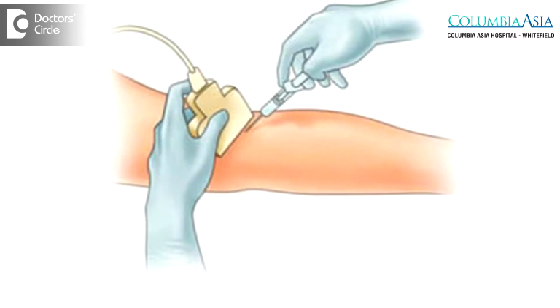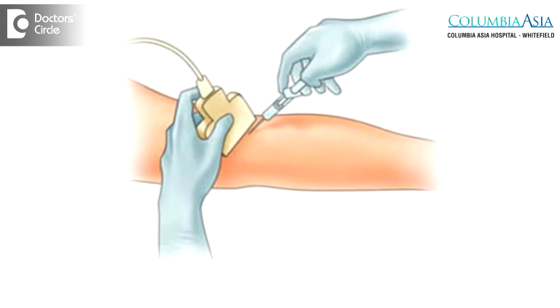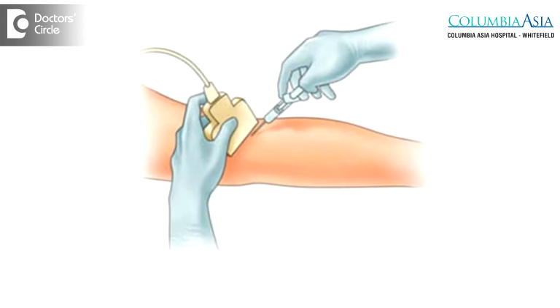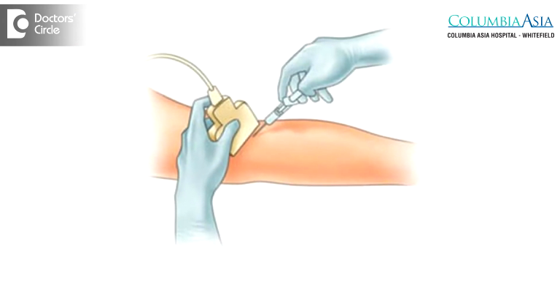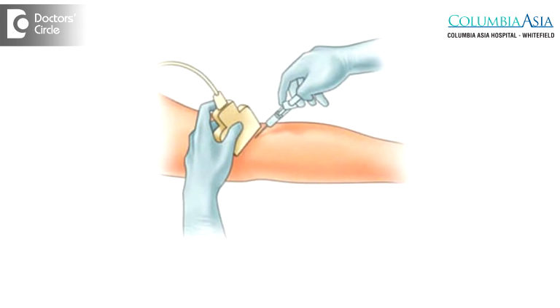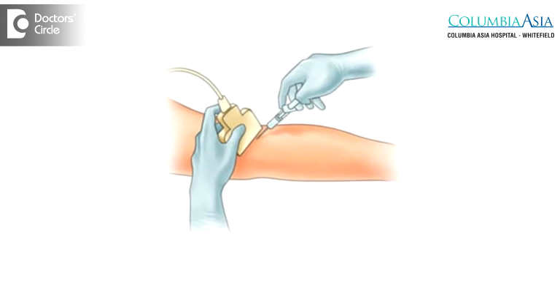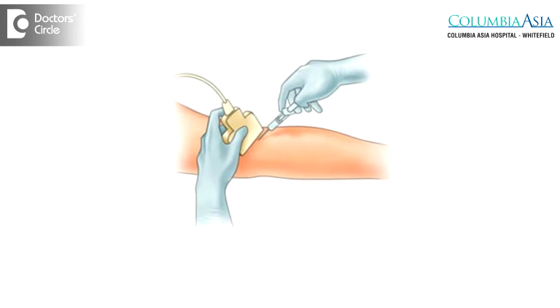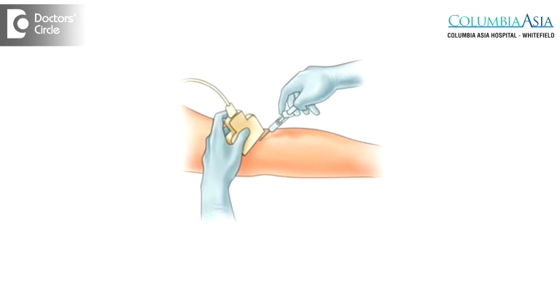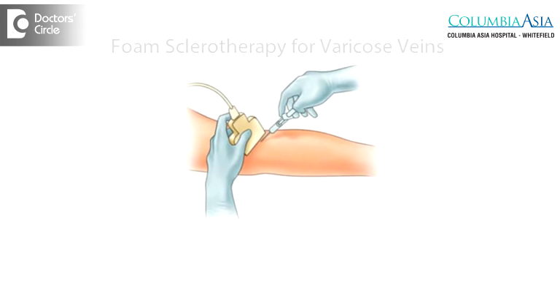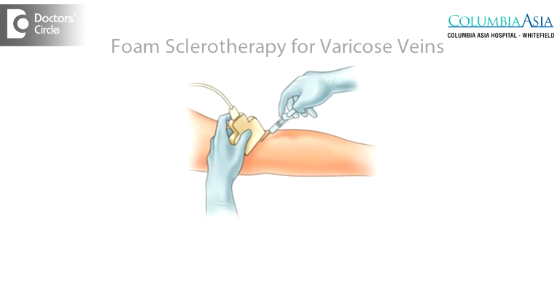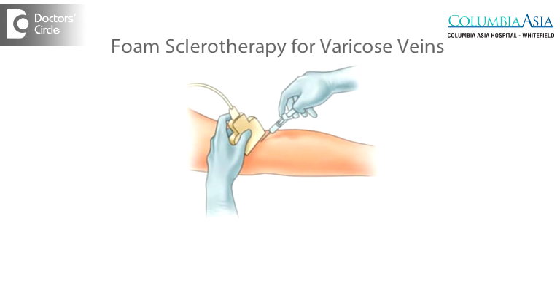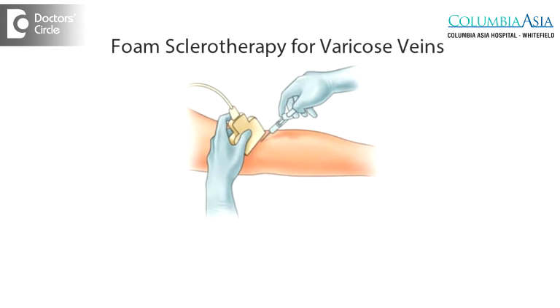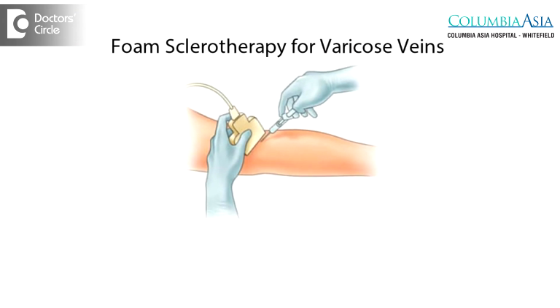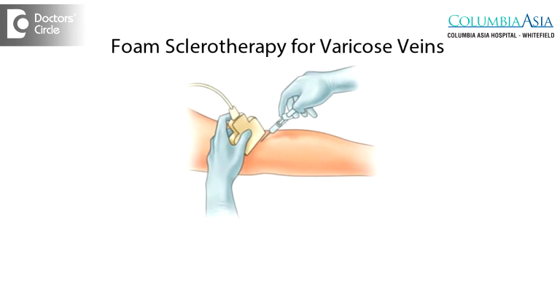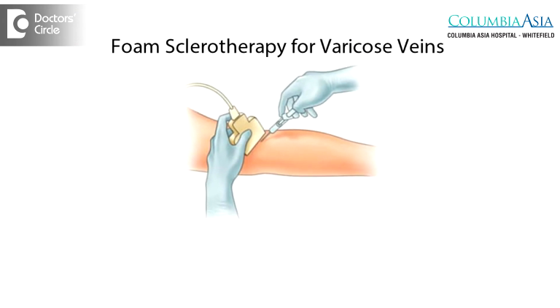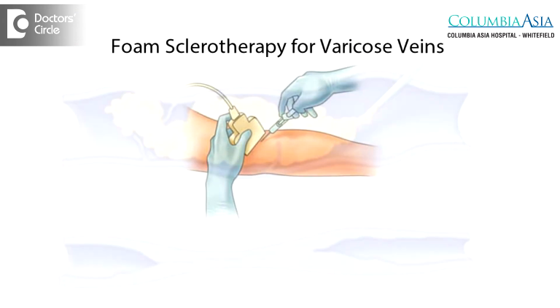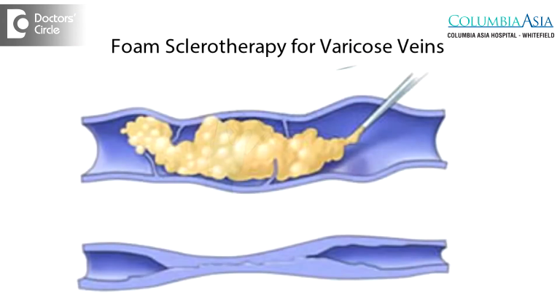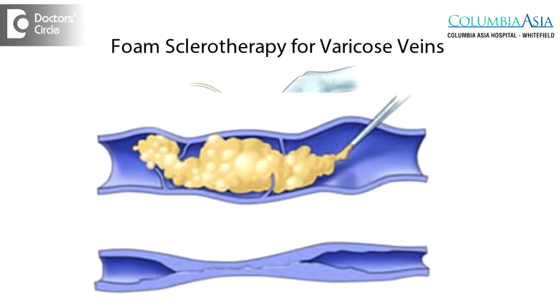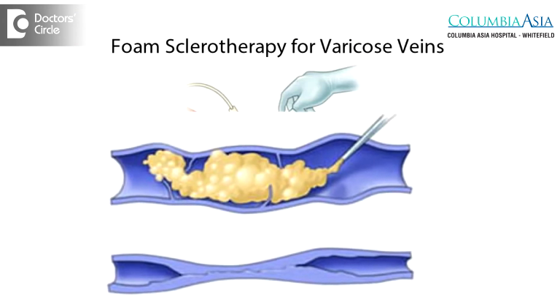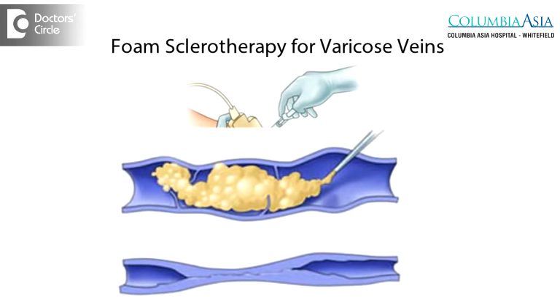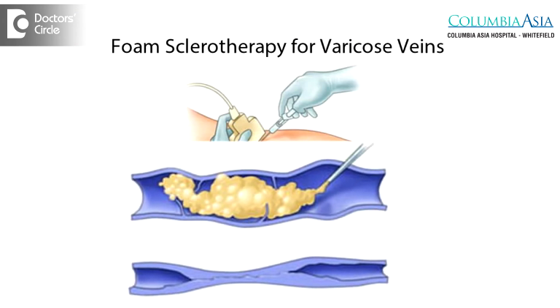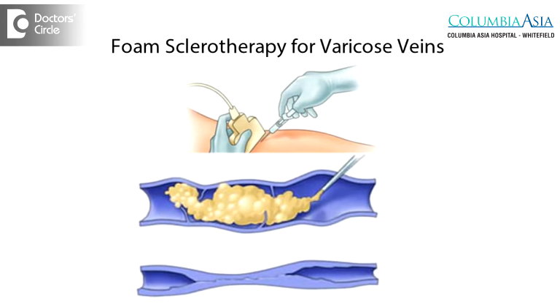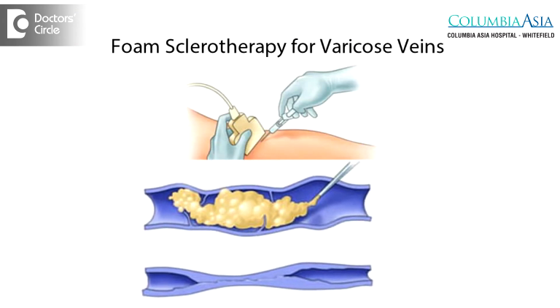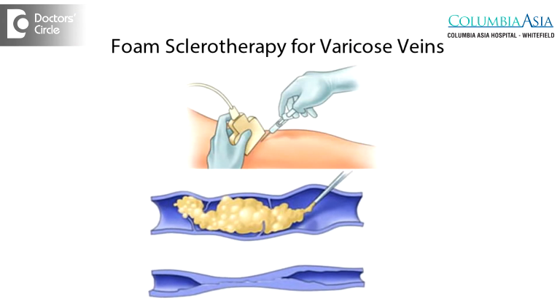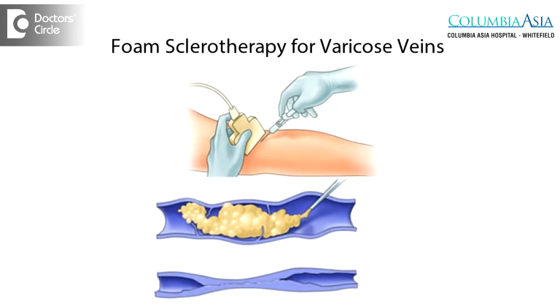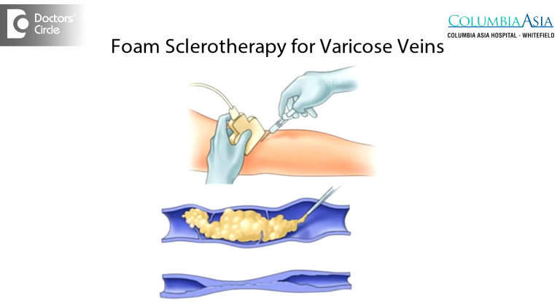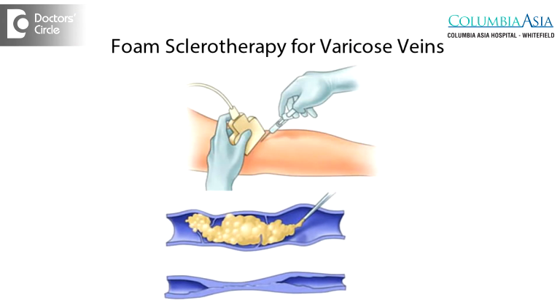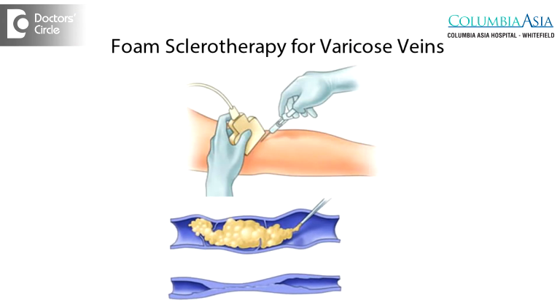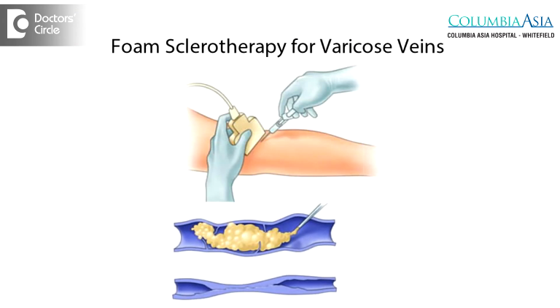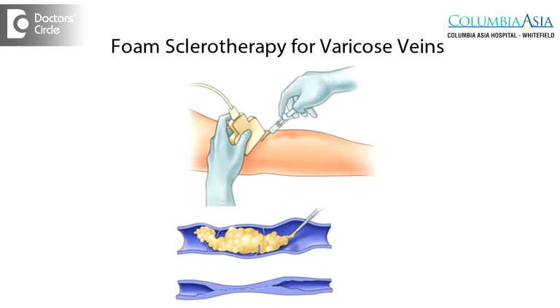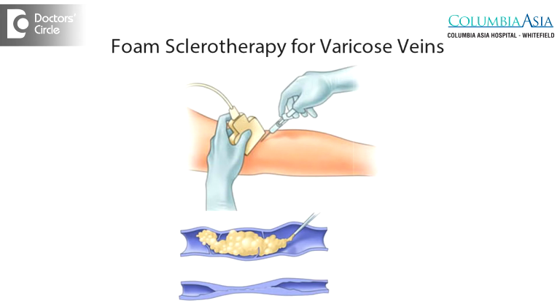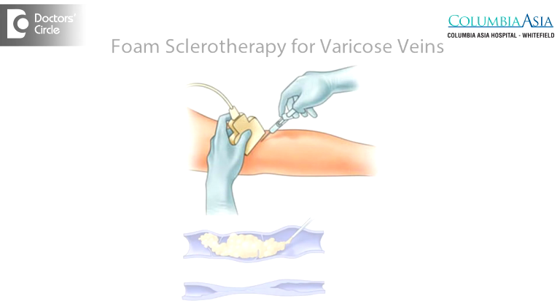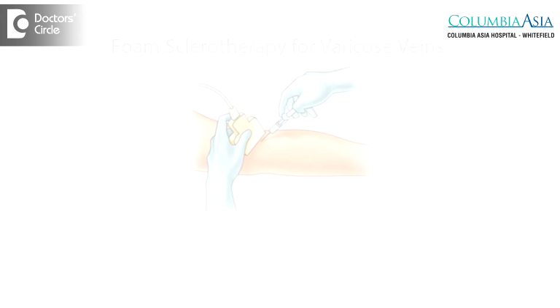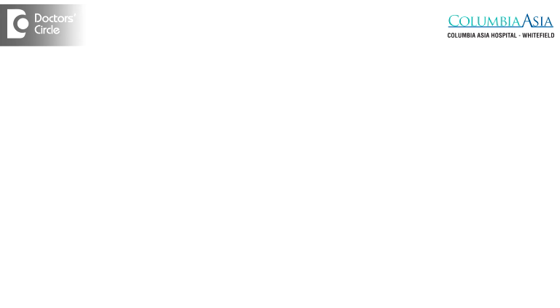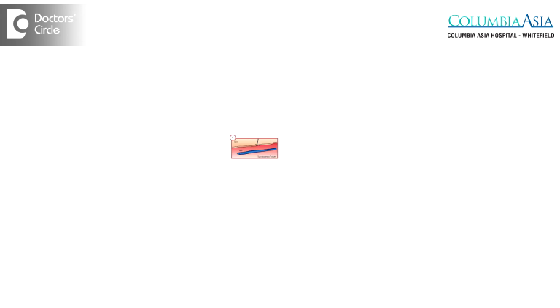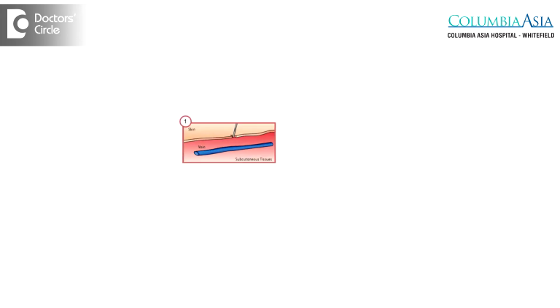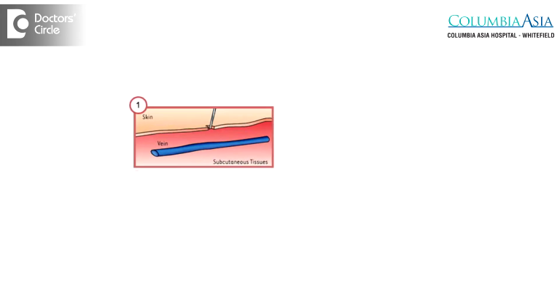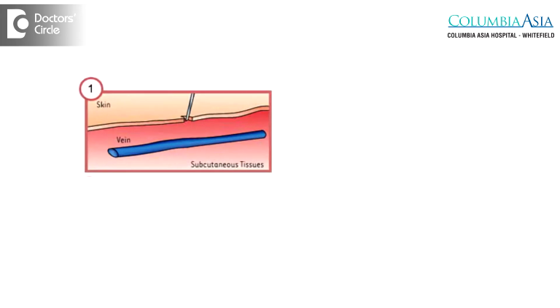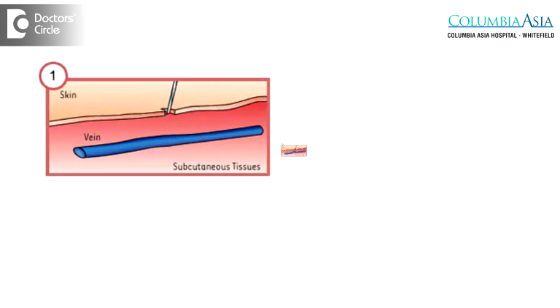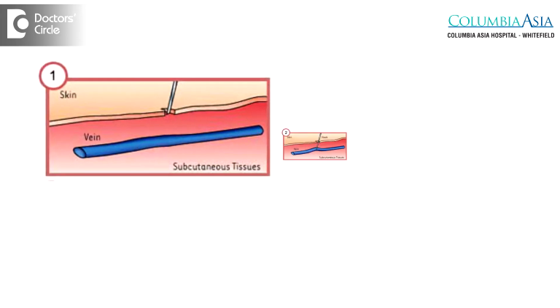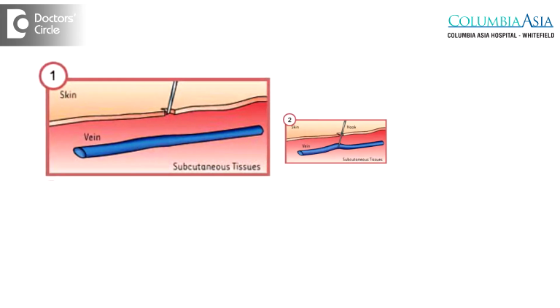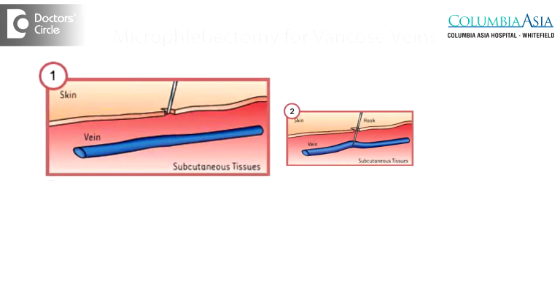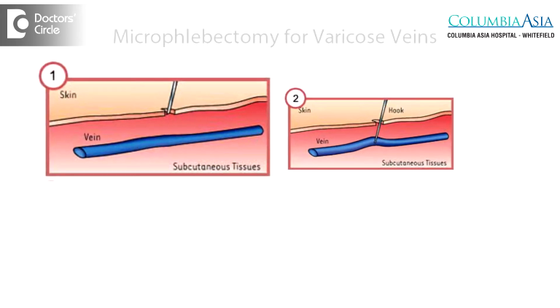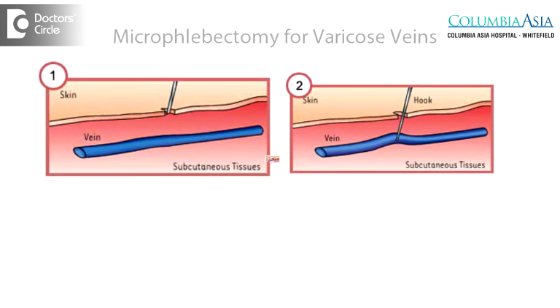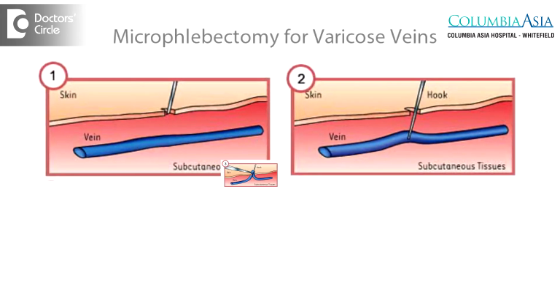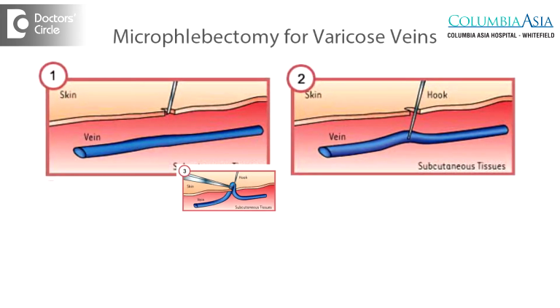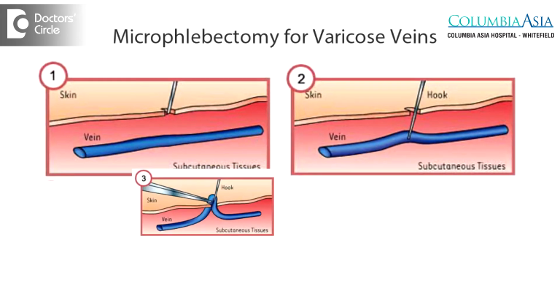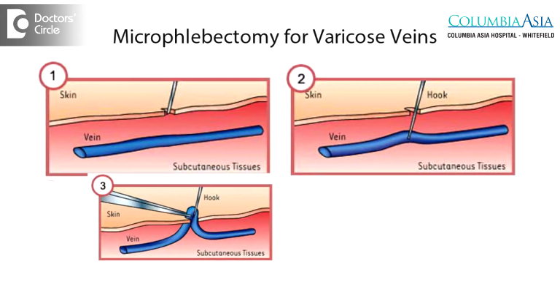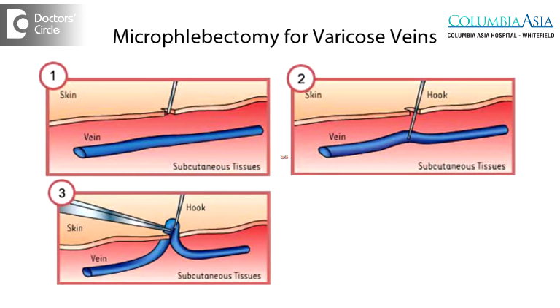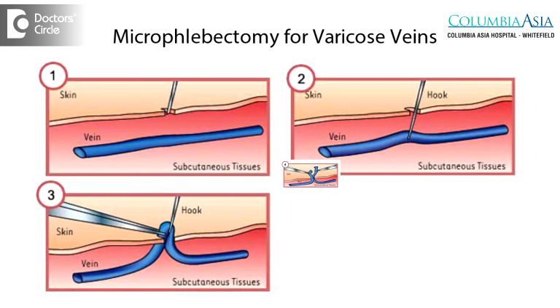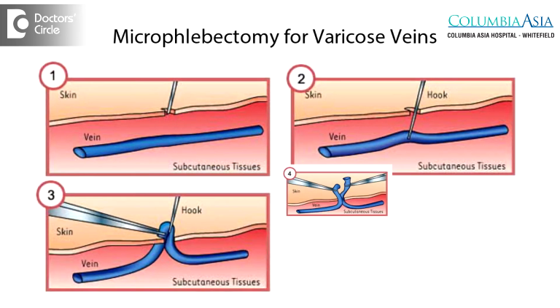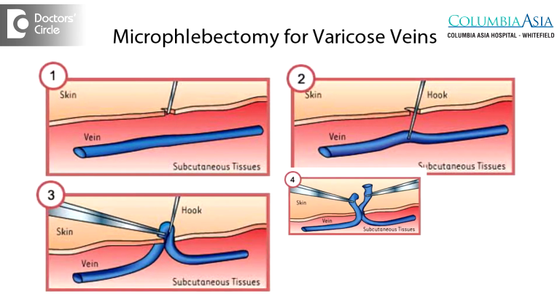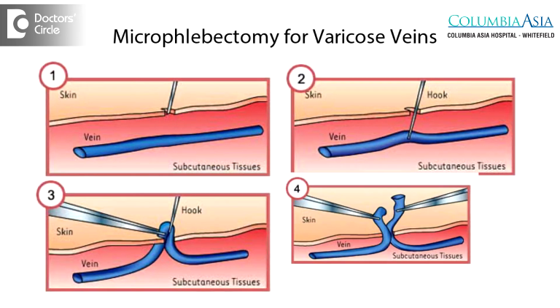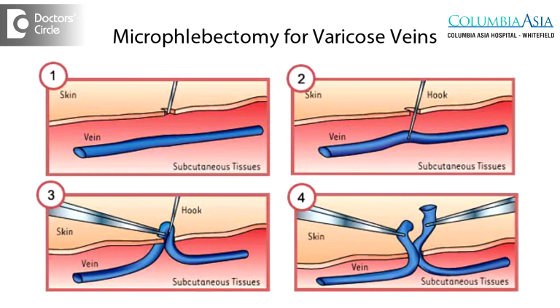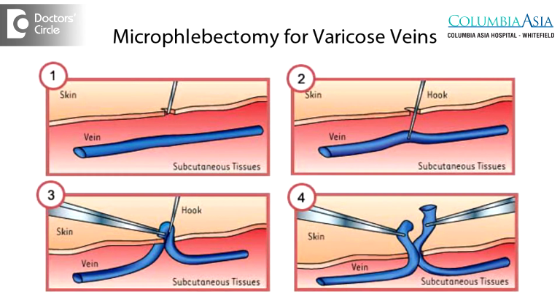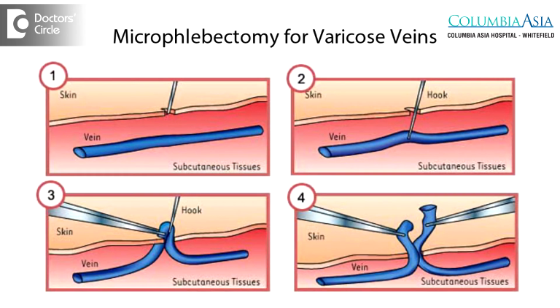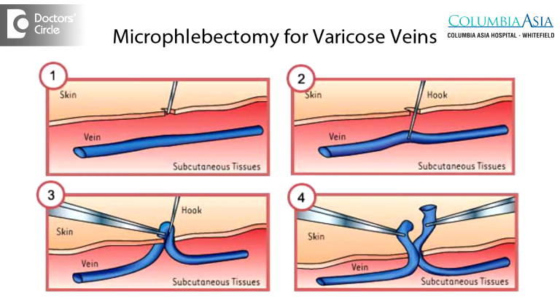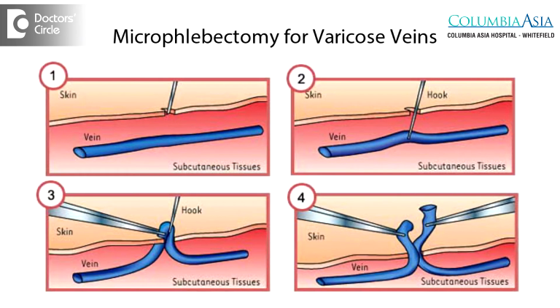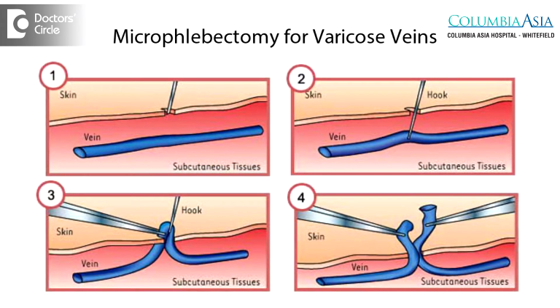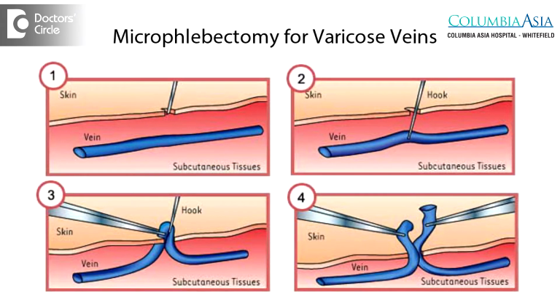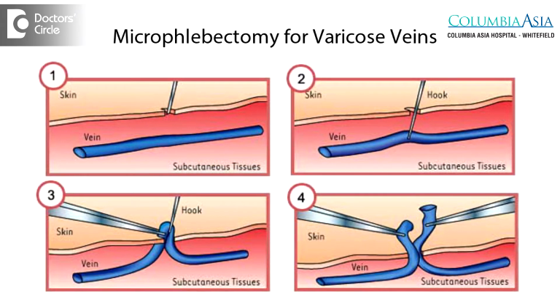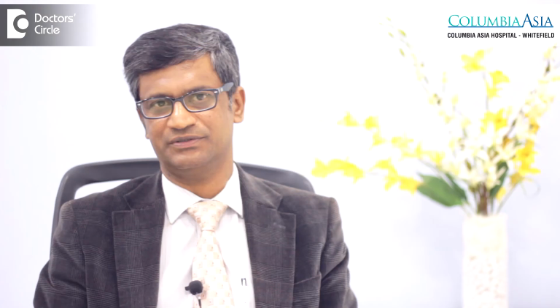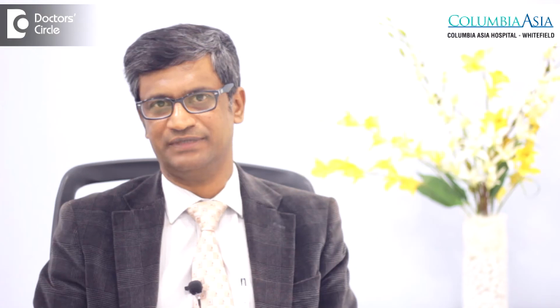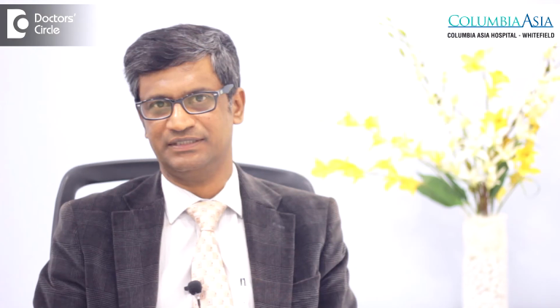I also perform a hybrid procedure called foam sclerotherapy, and I also do microphlebectomy for varicose veins.